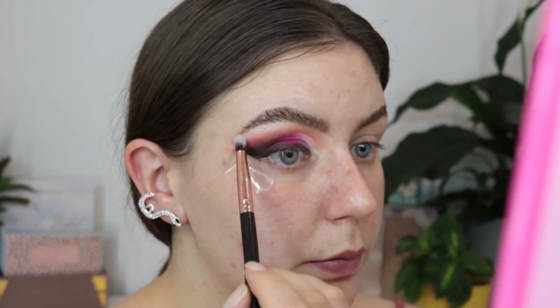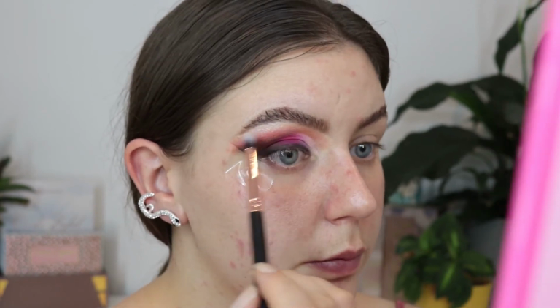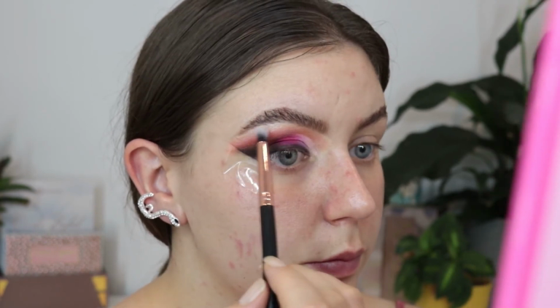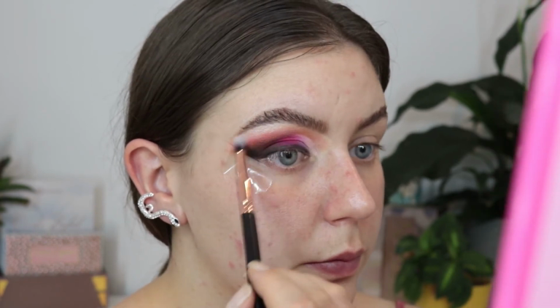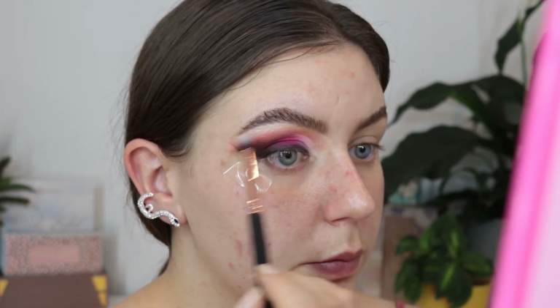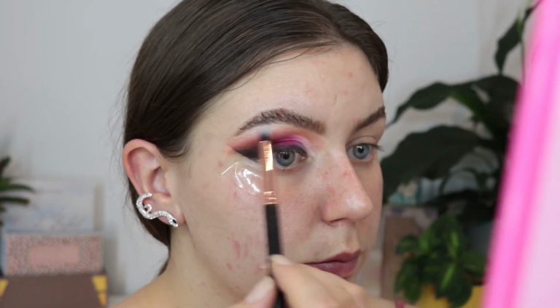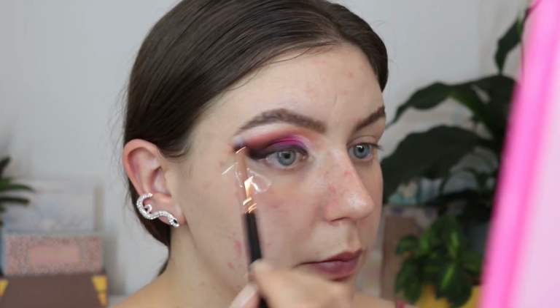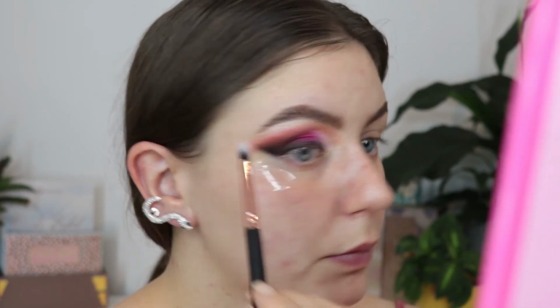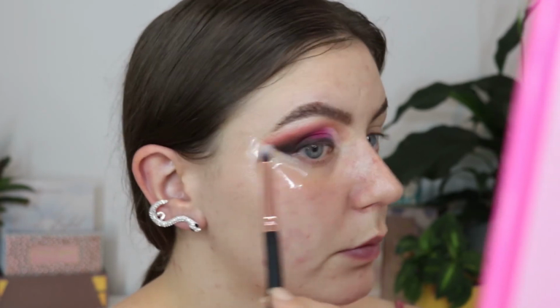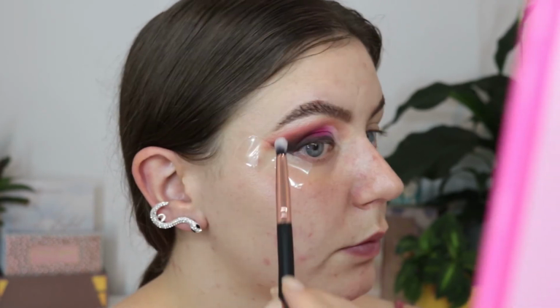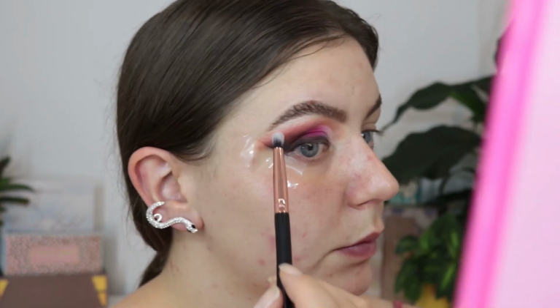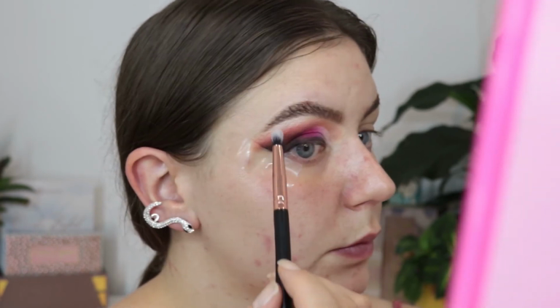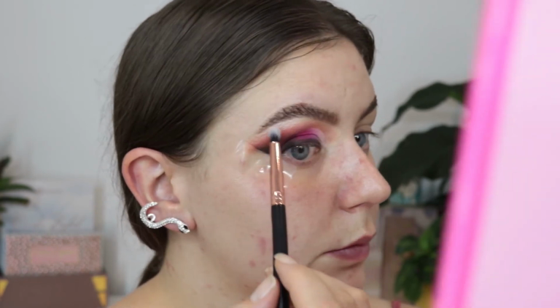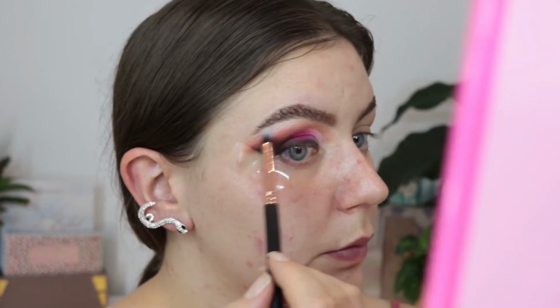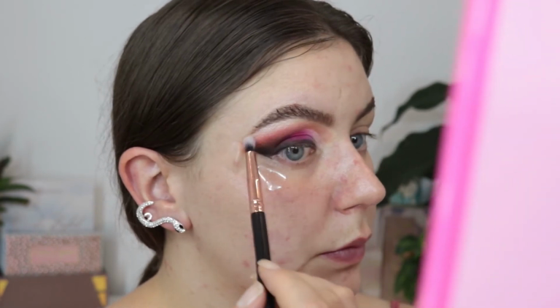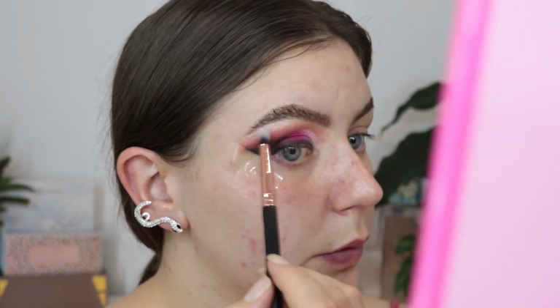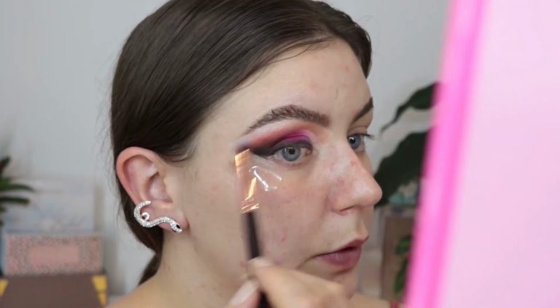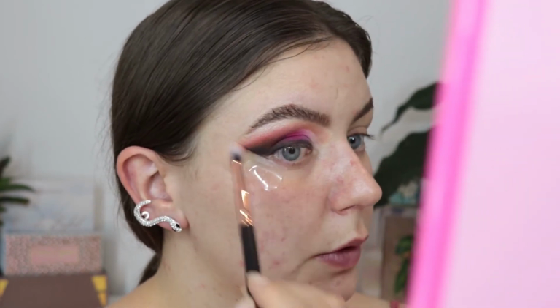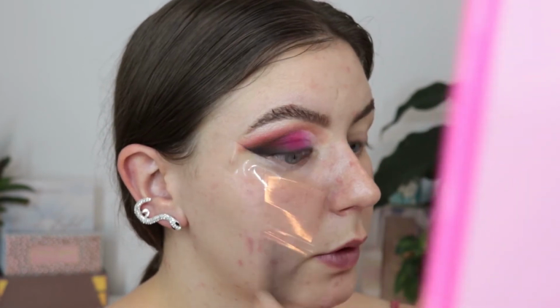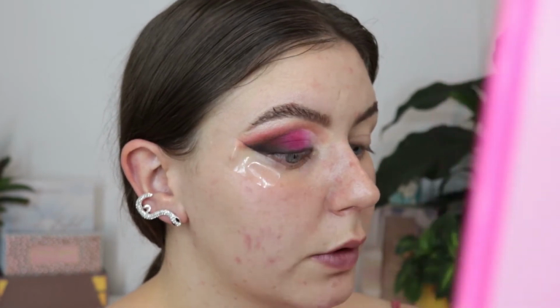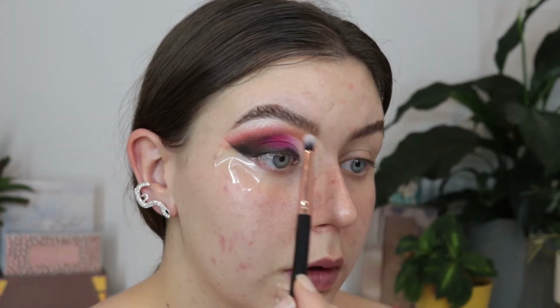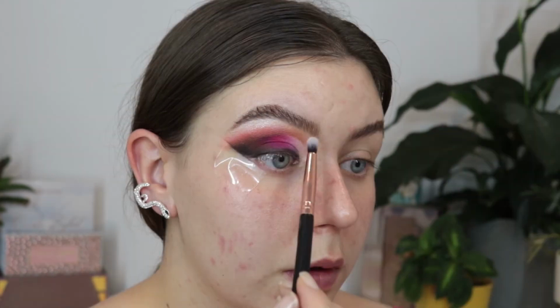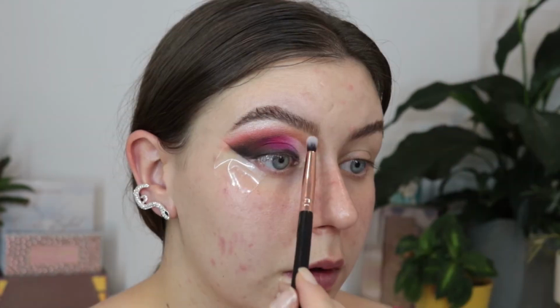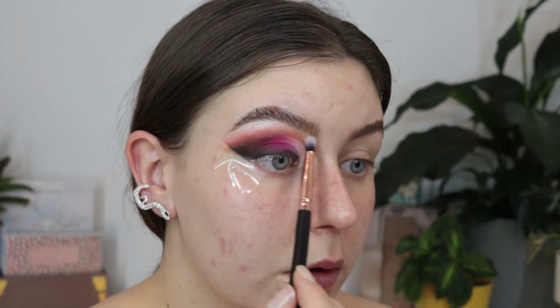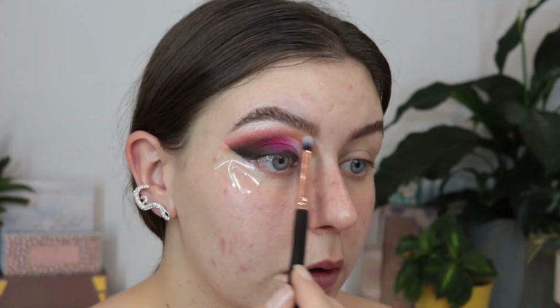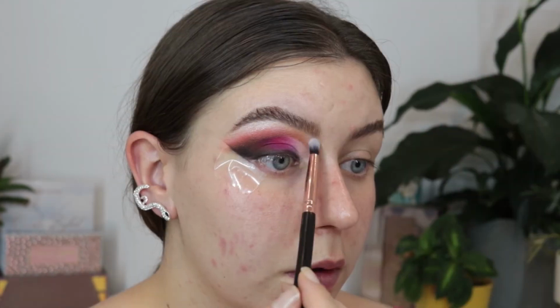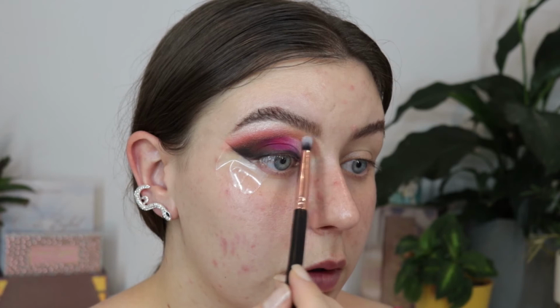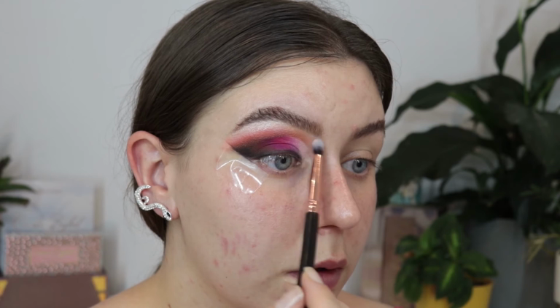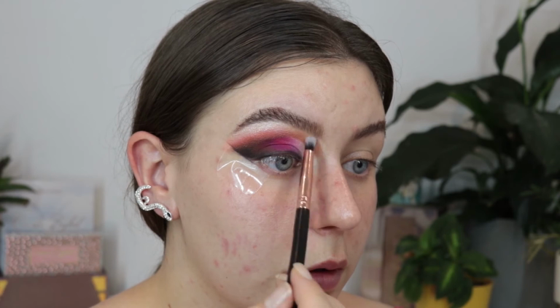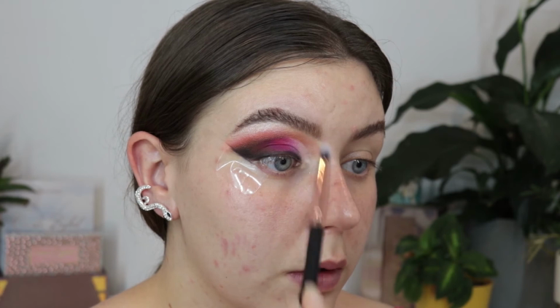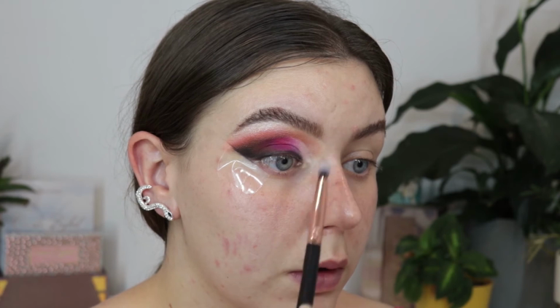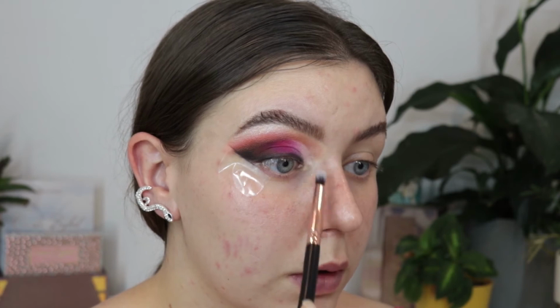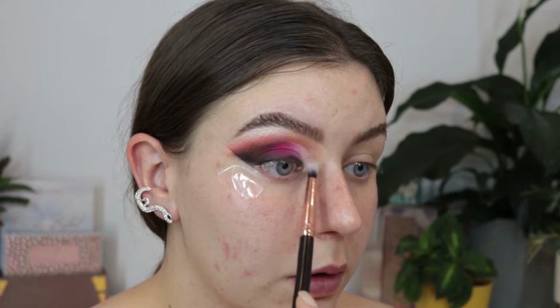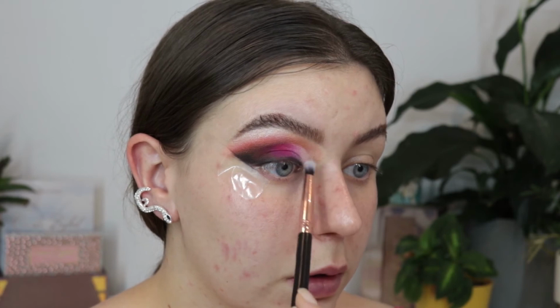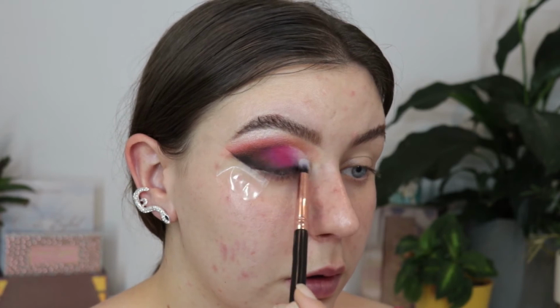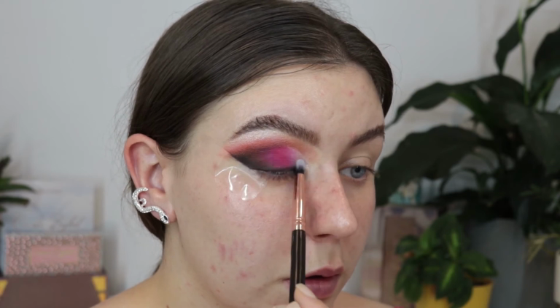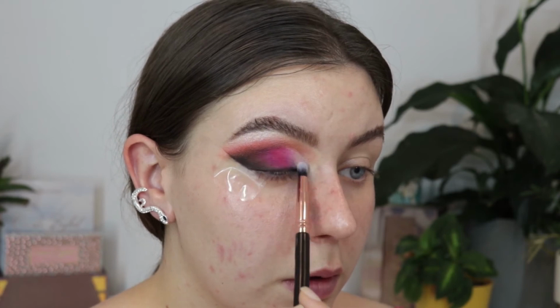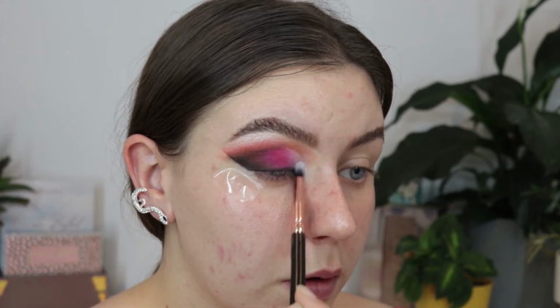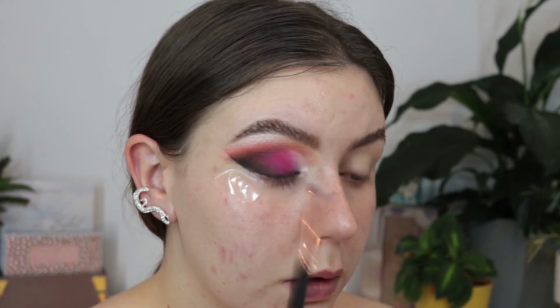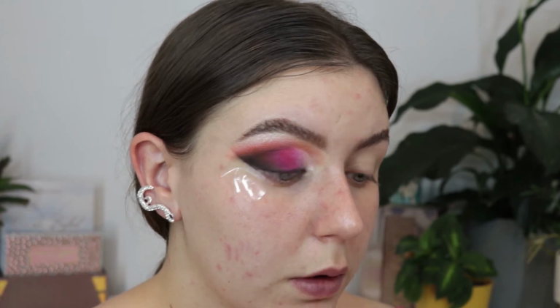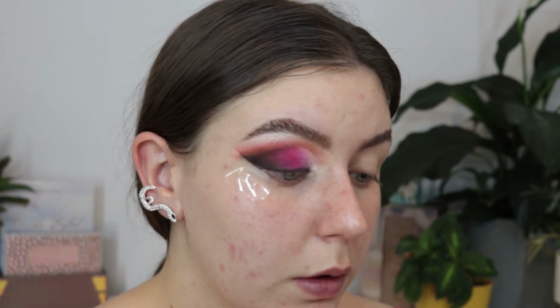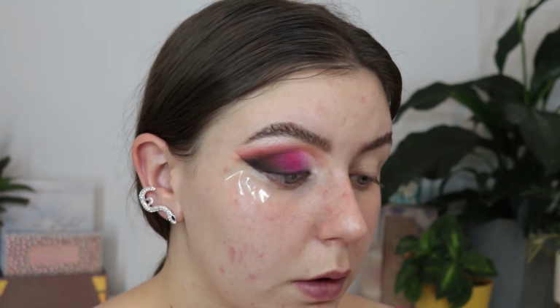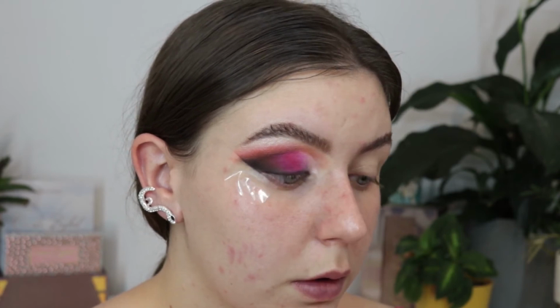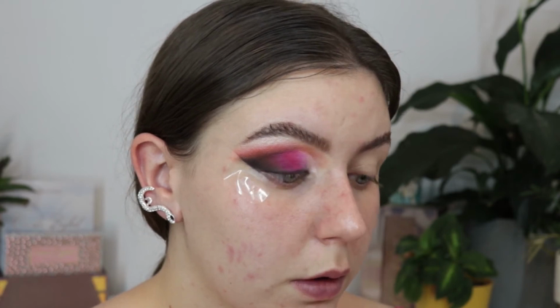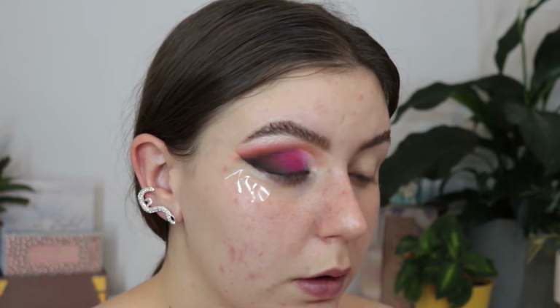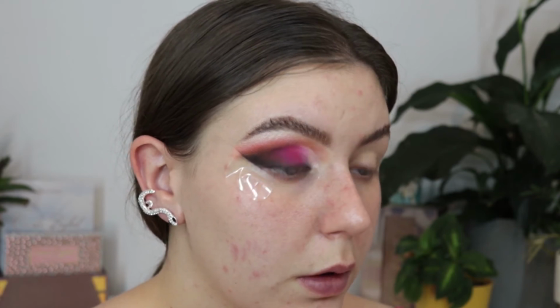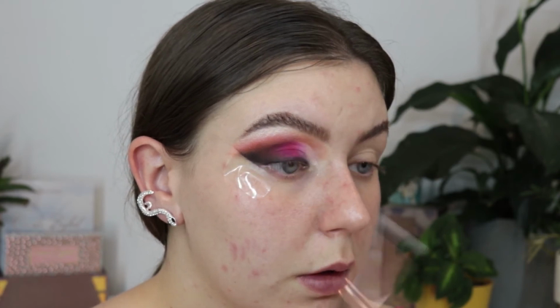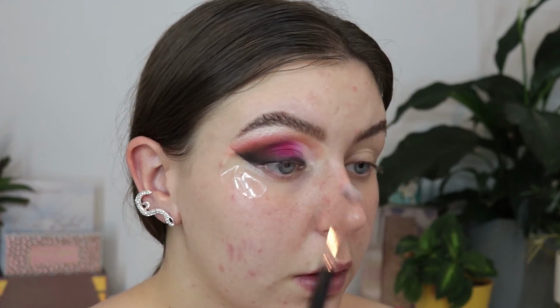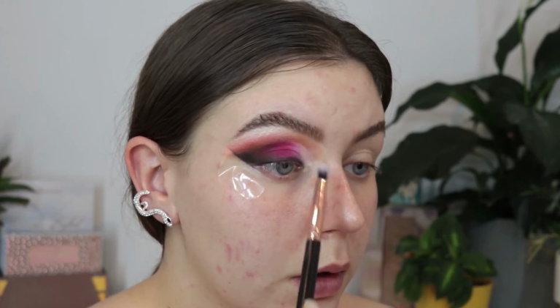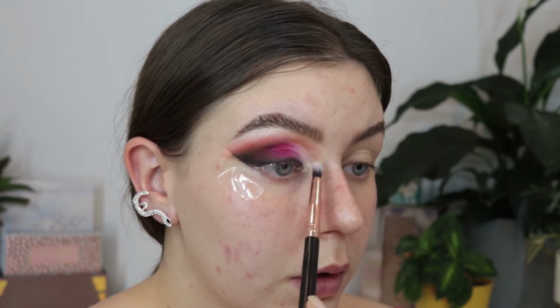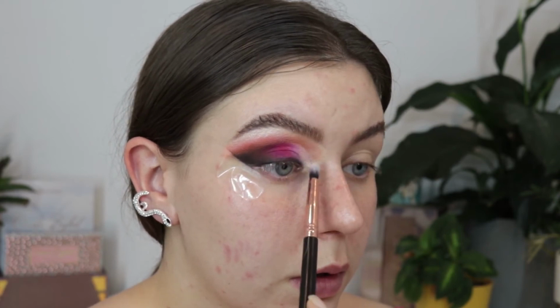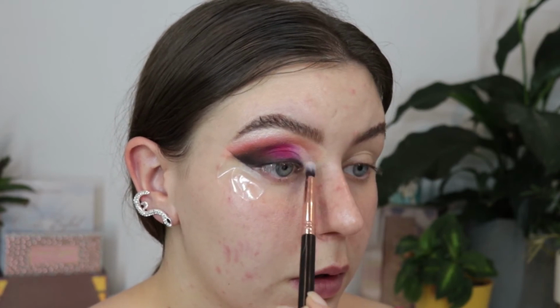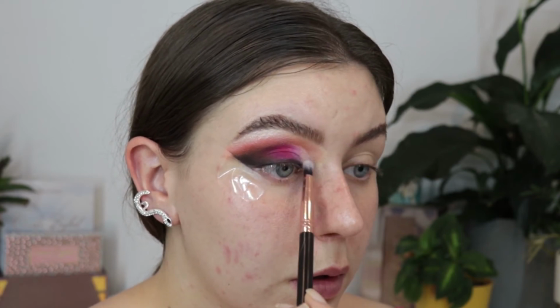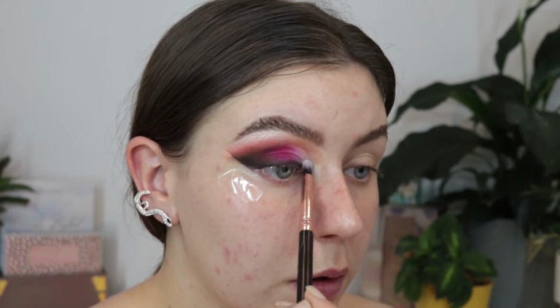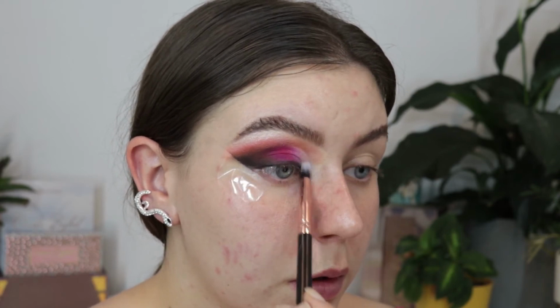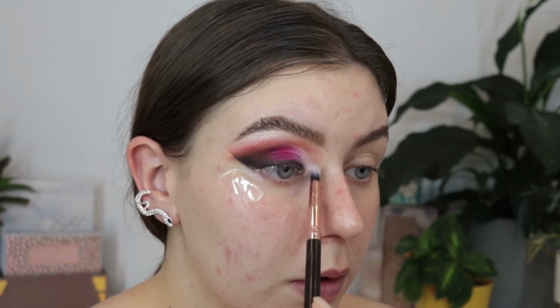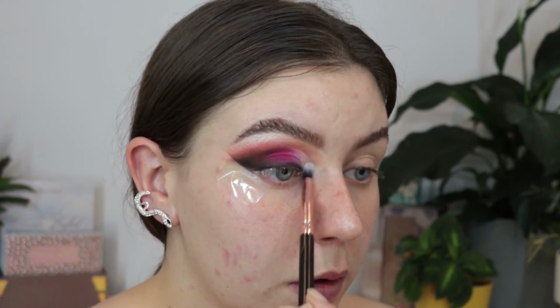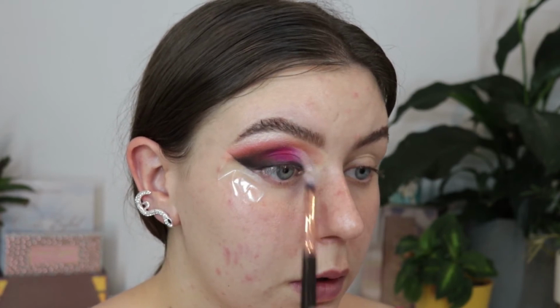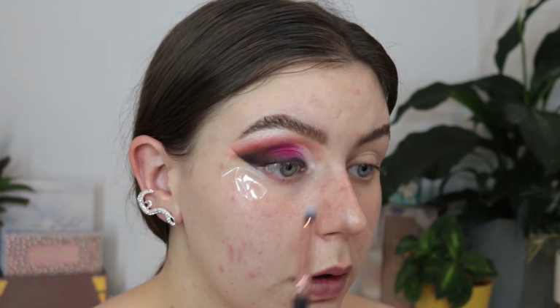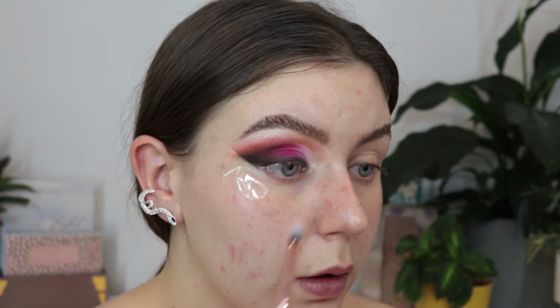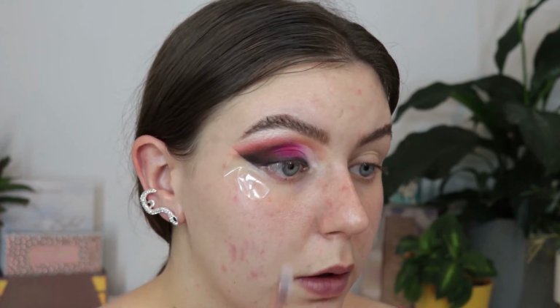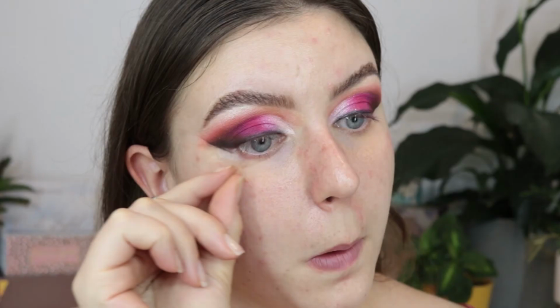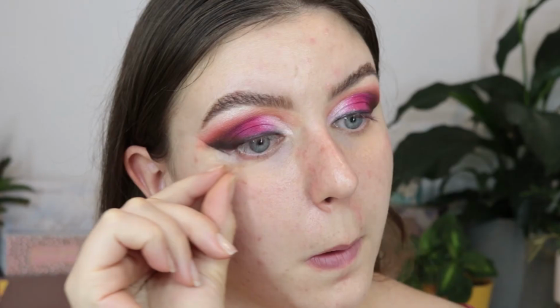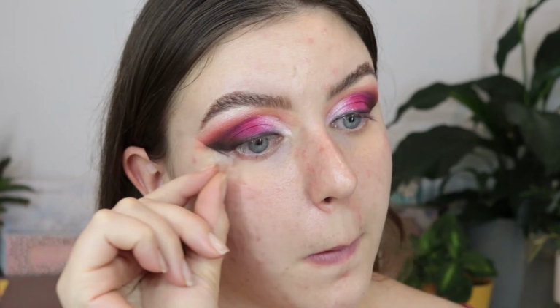To highlight my brow bone, I used the shade Welcome, and I used that to do my inner corner as well, which we will go back to later on.